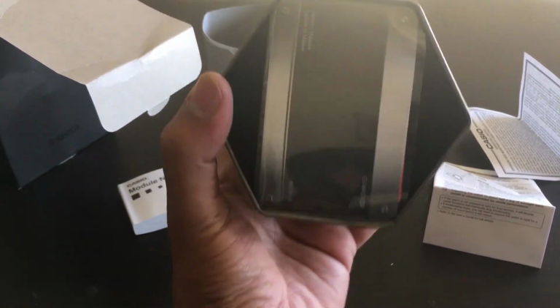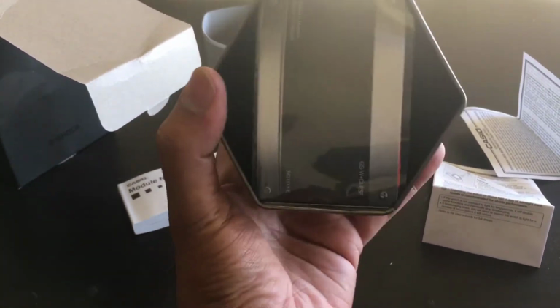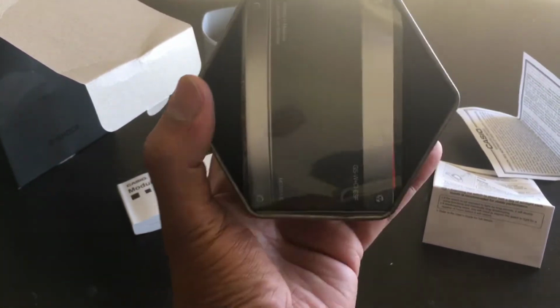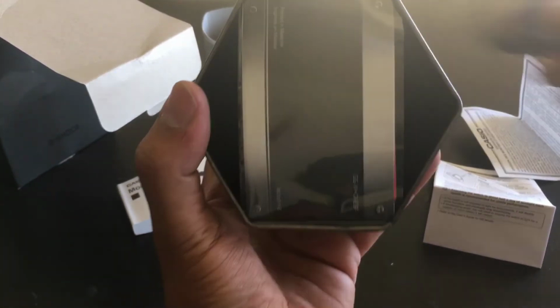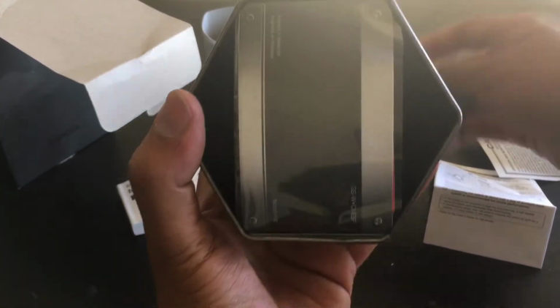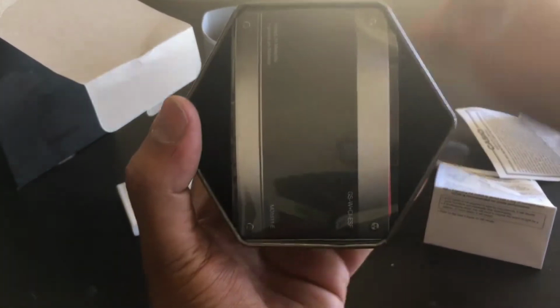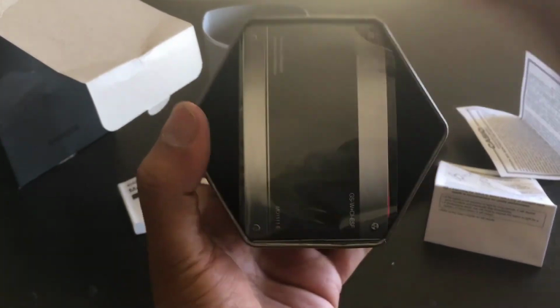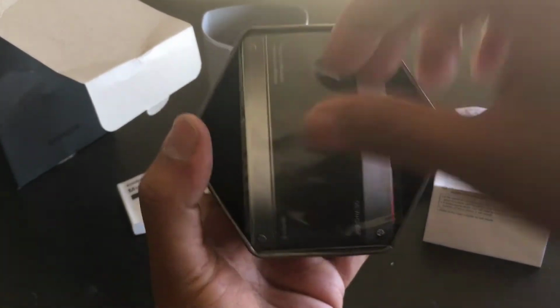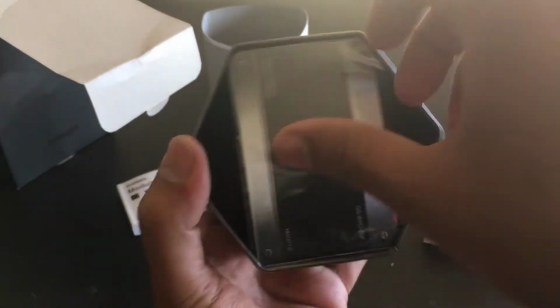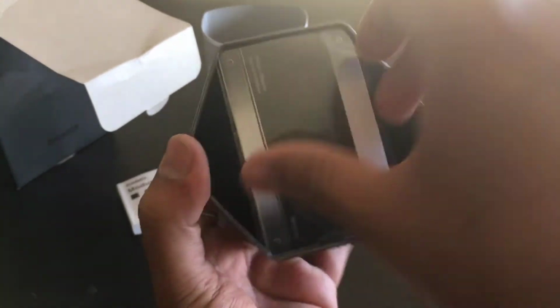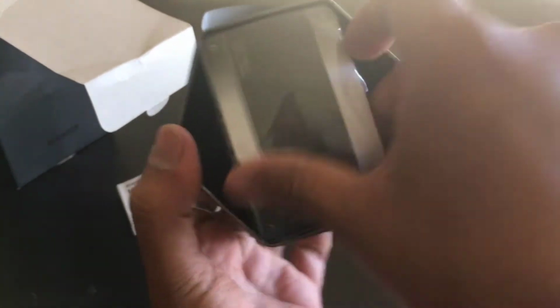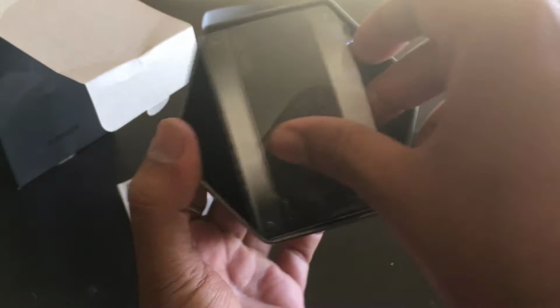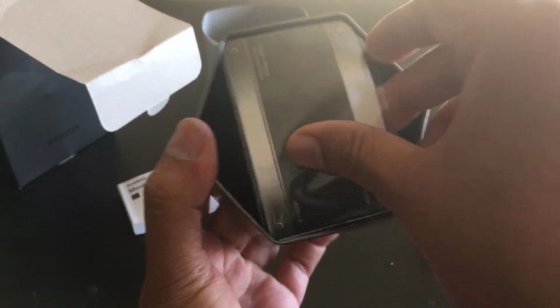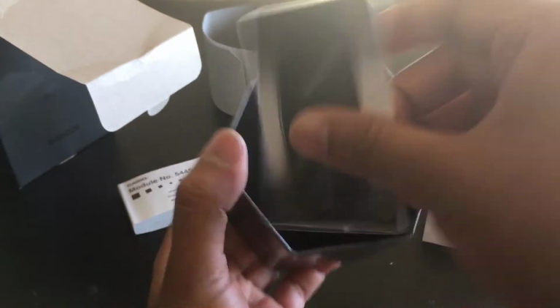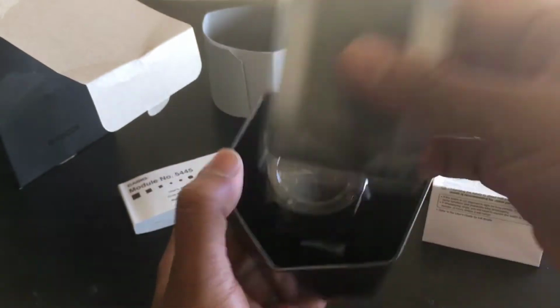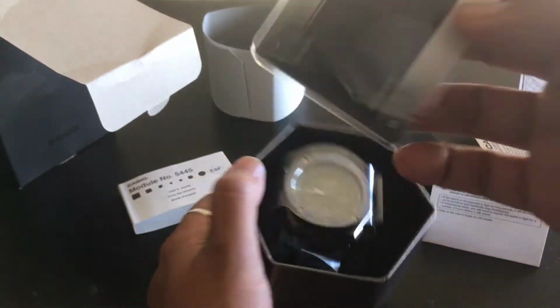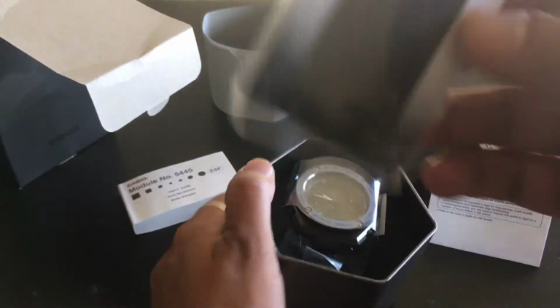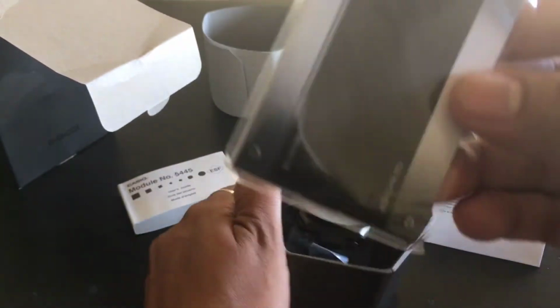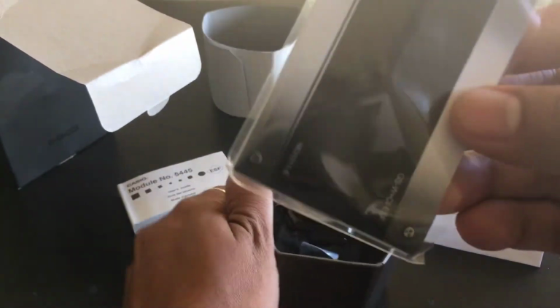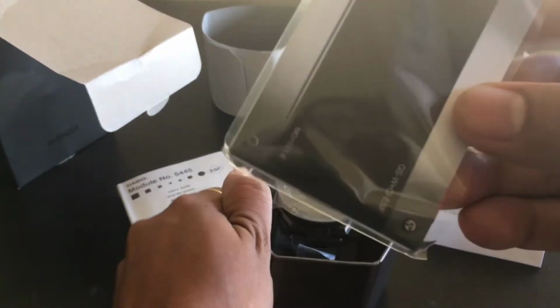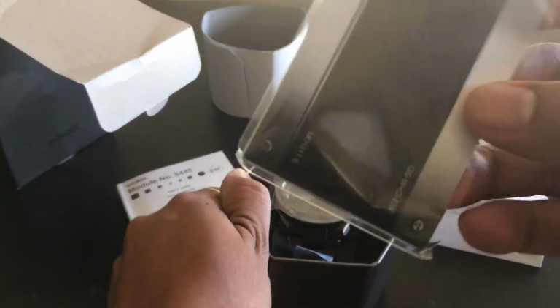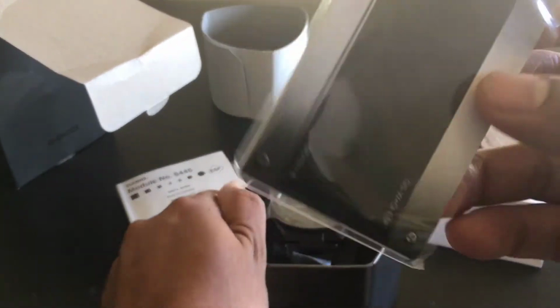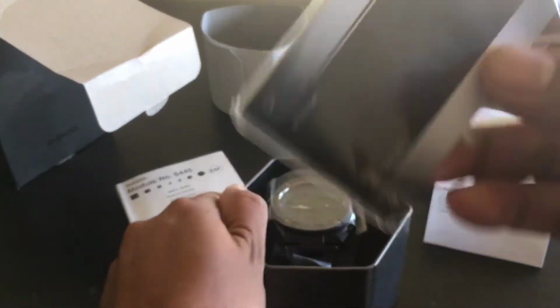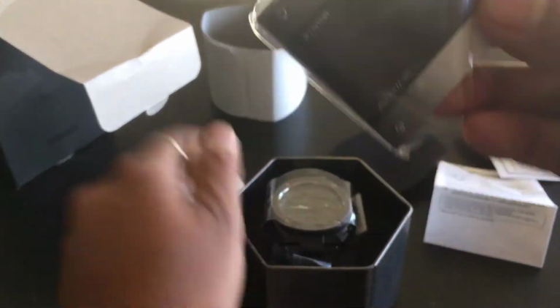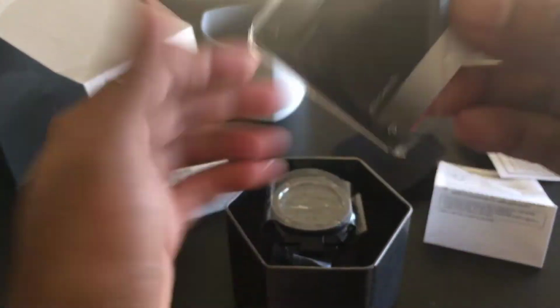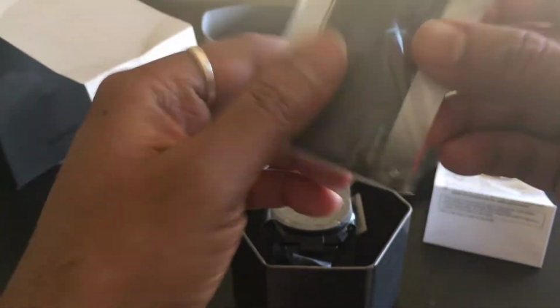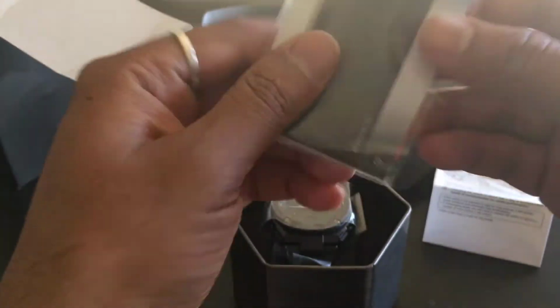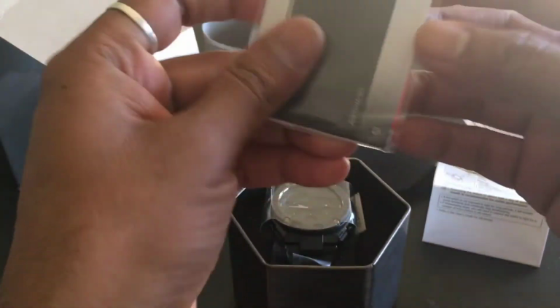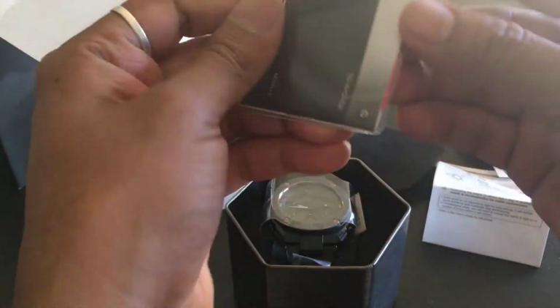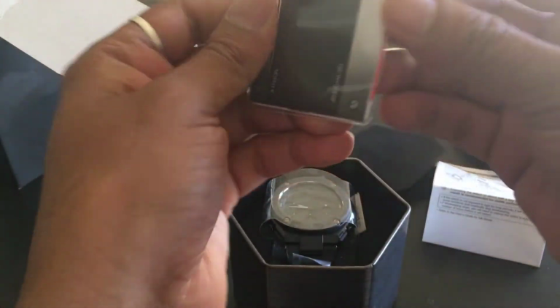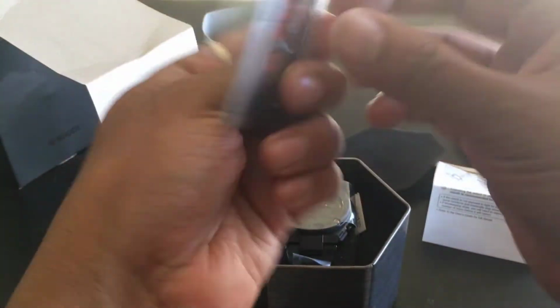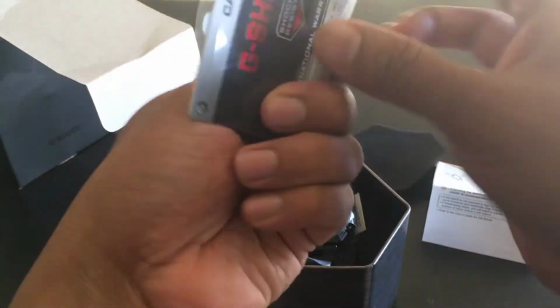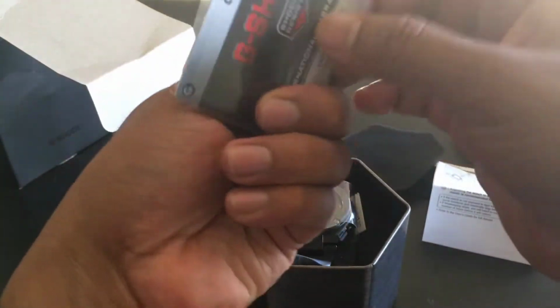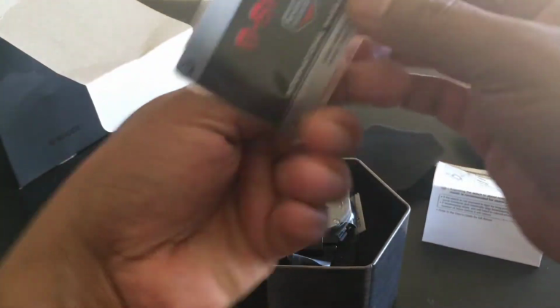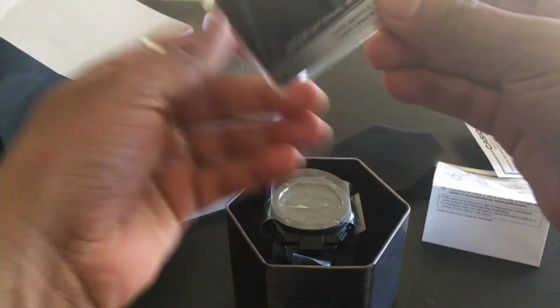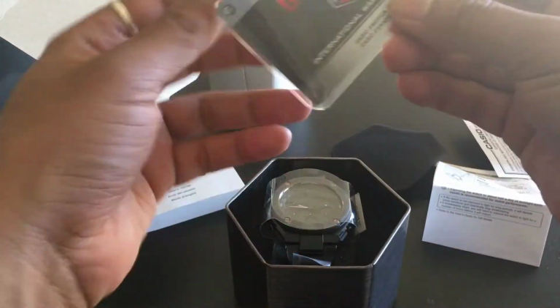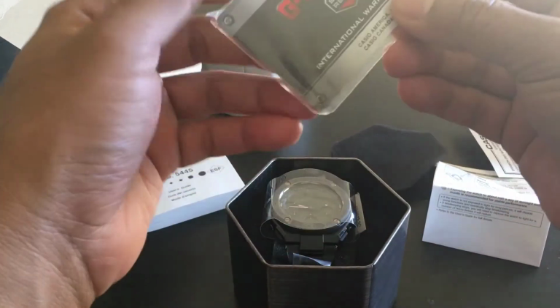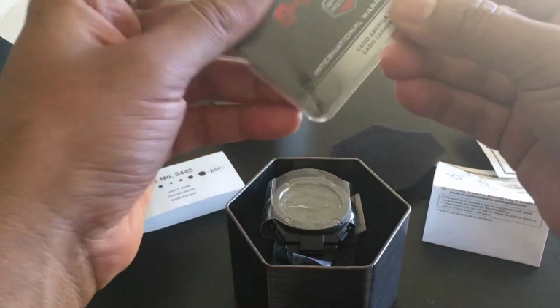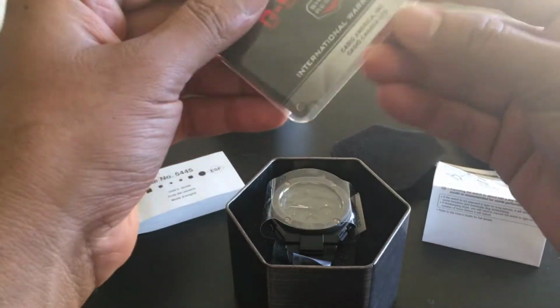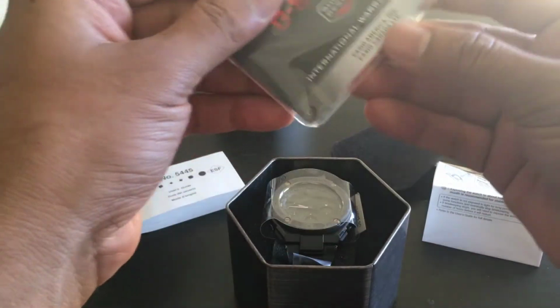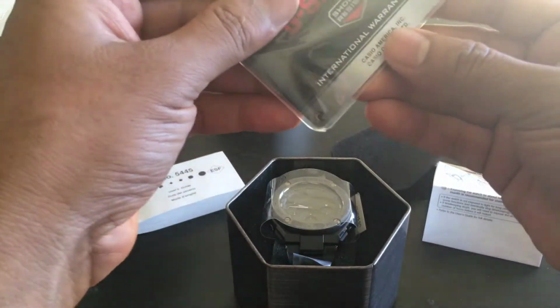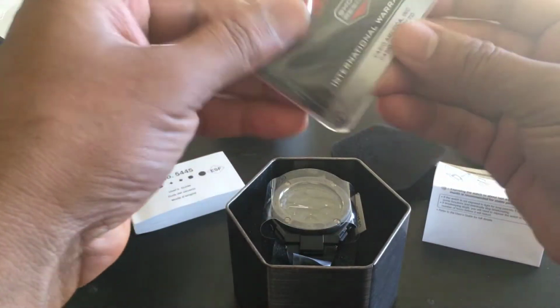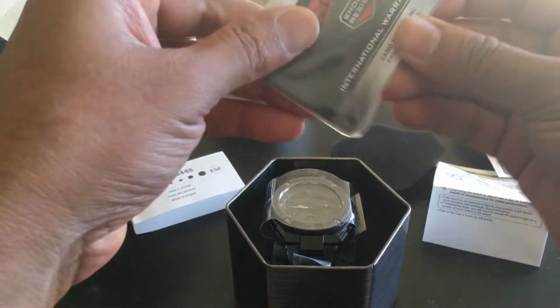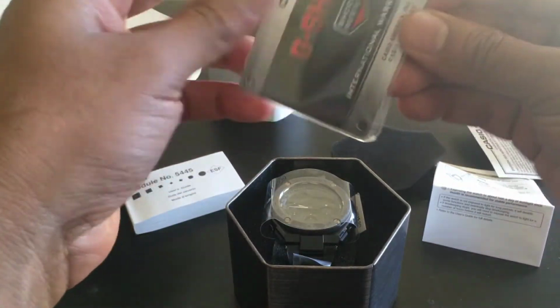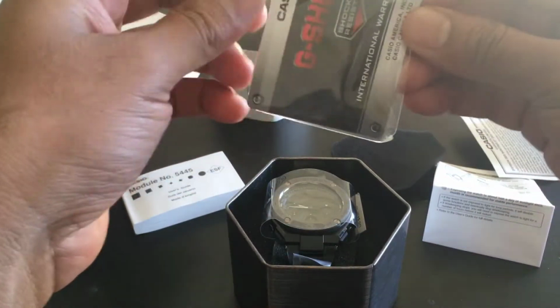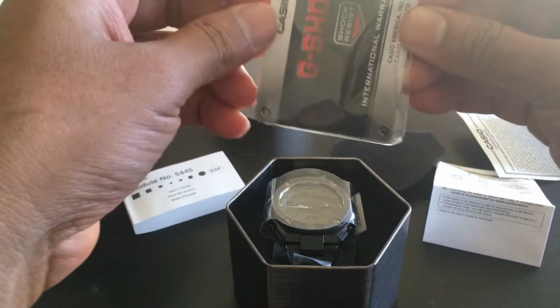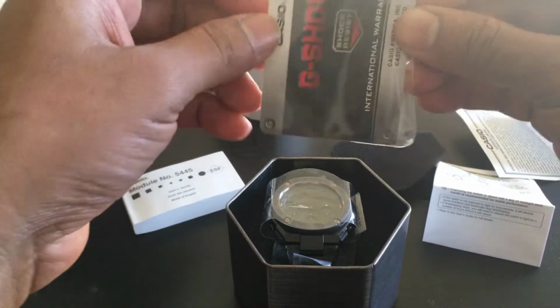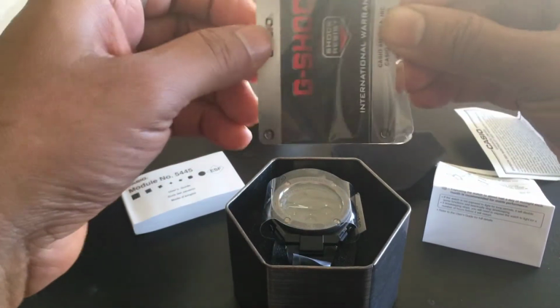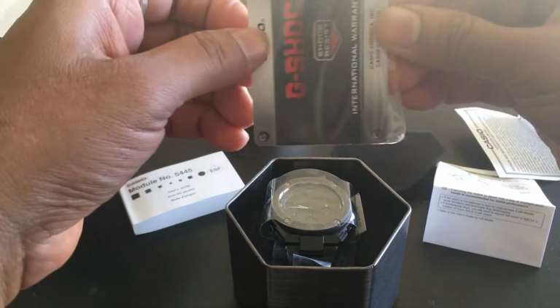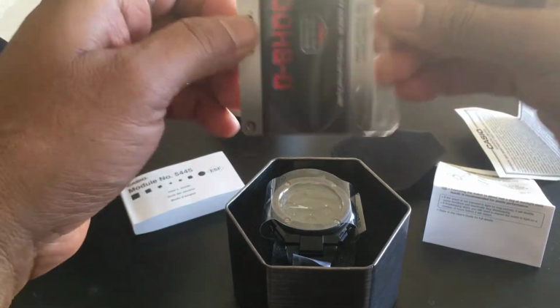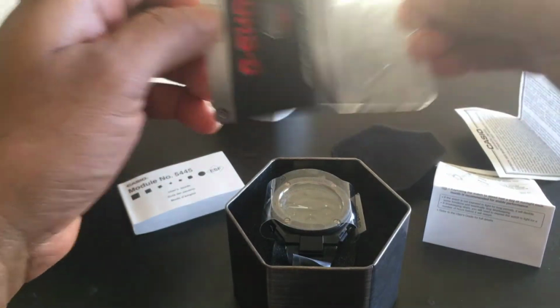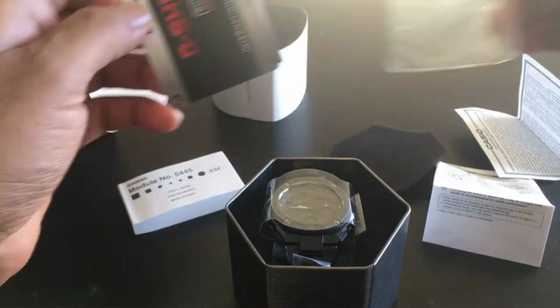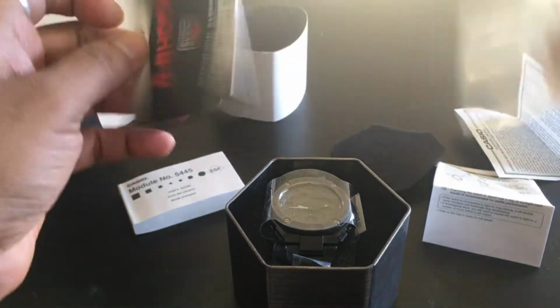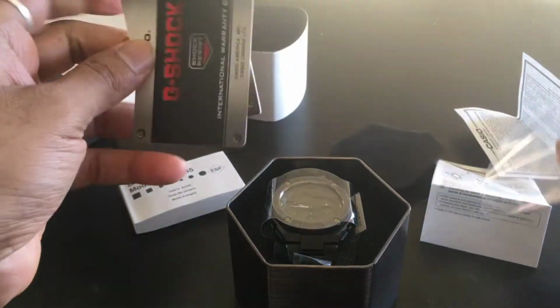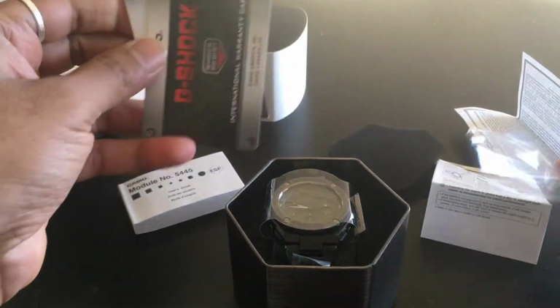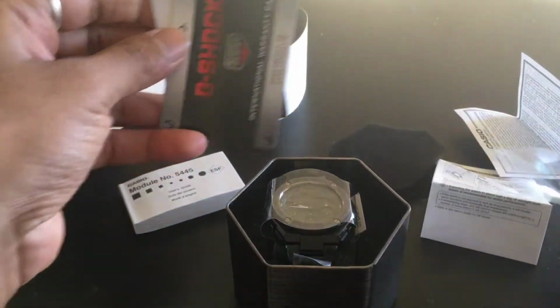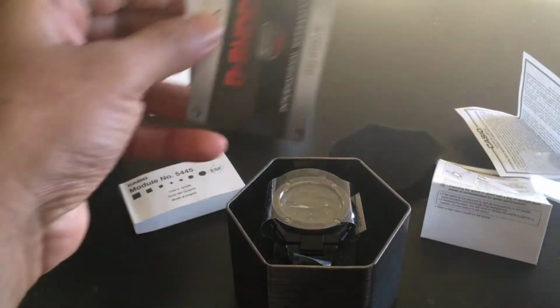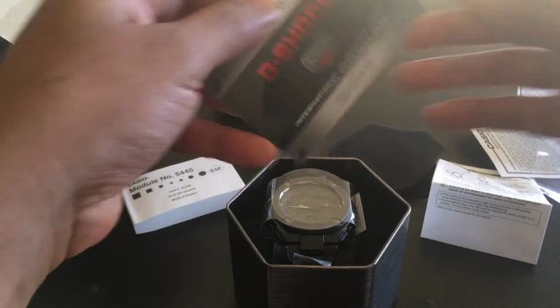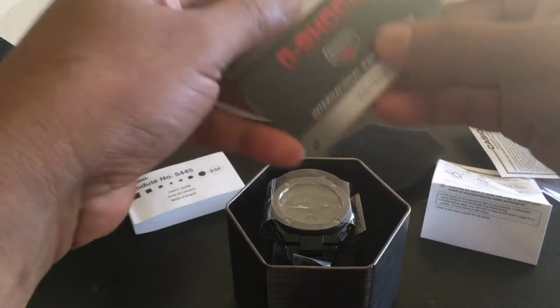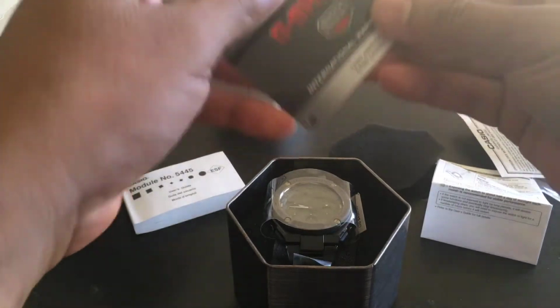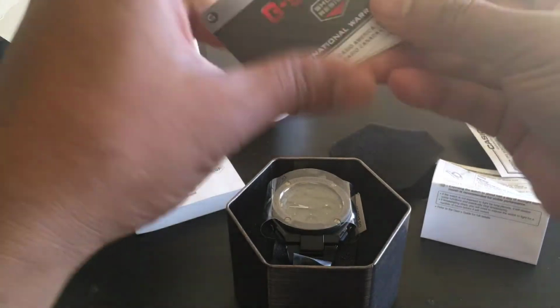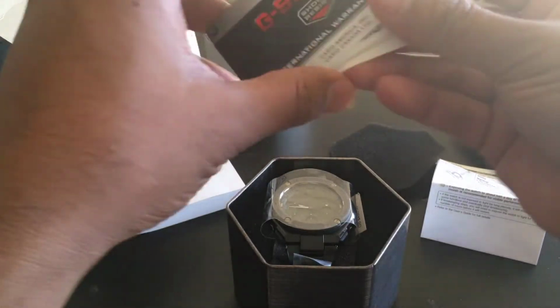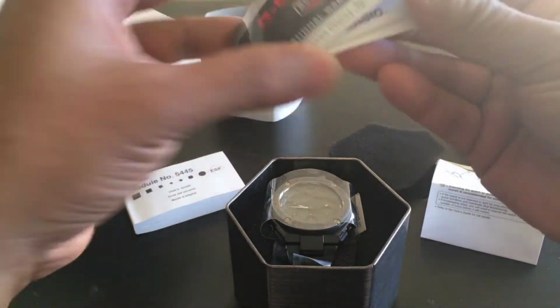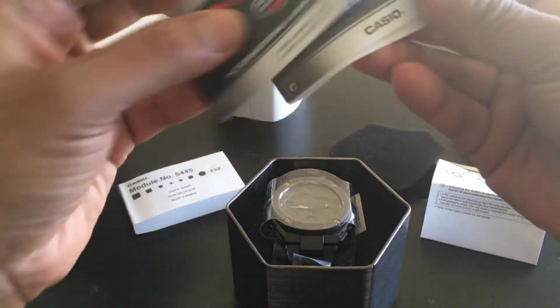You can see this. And what is that? It's a warranty card for this model.